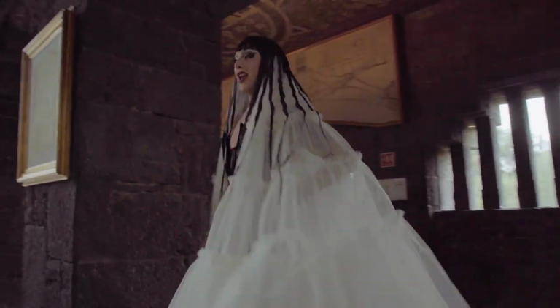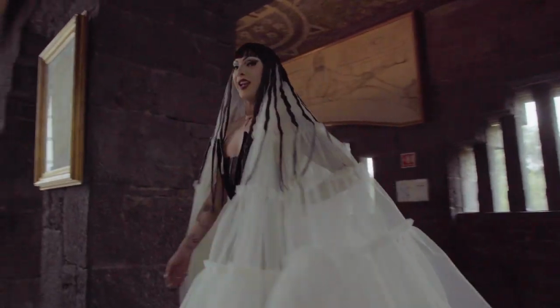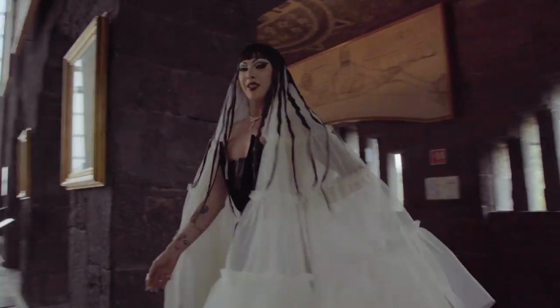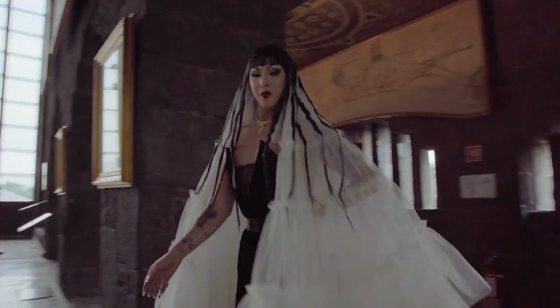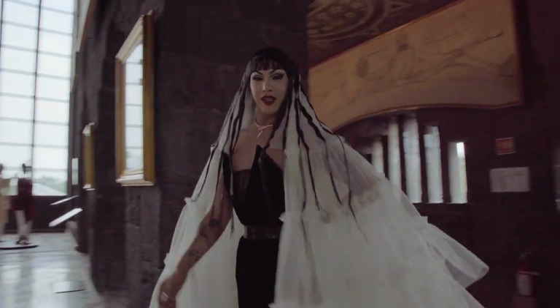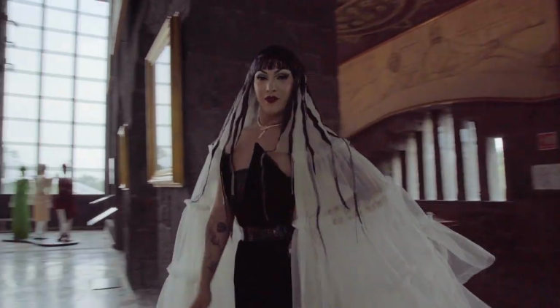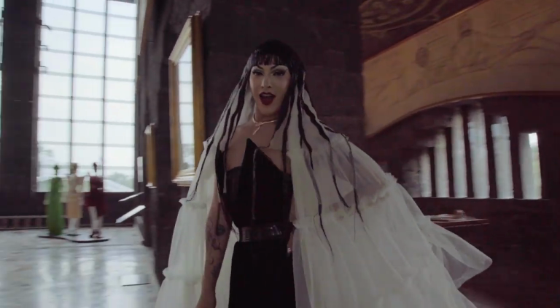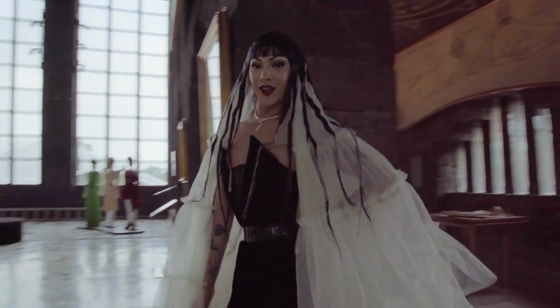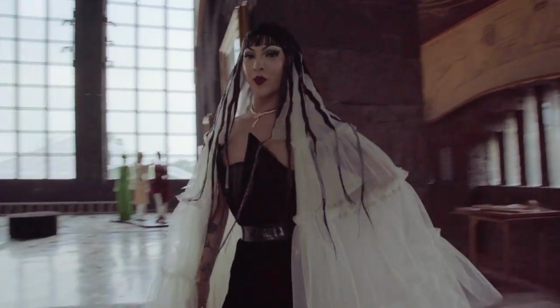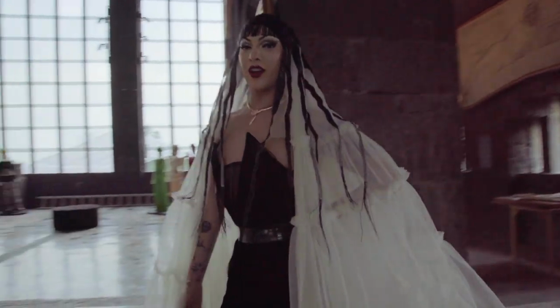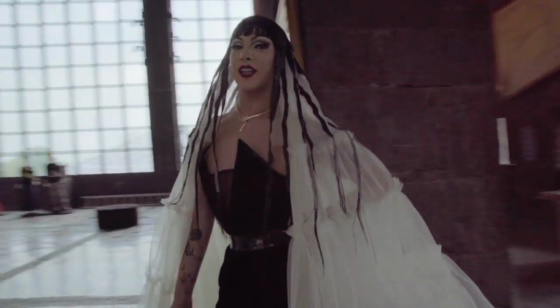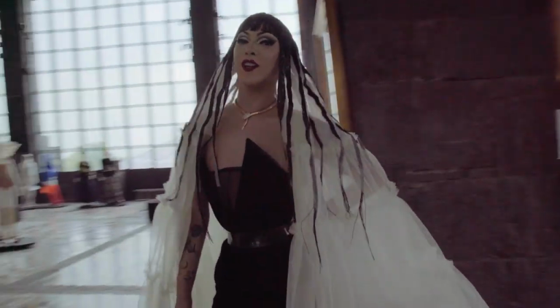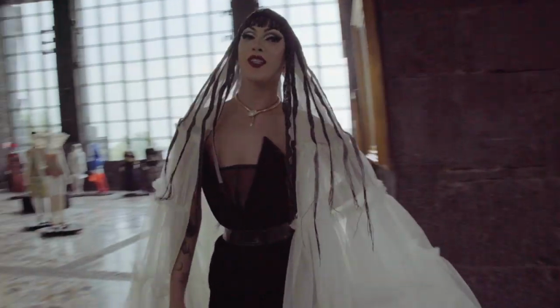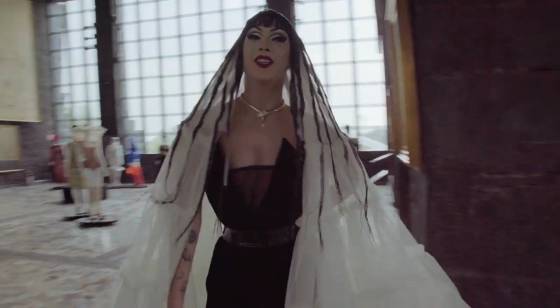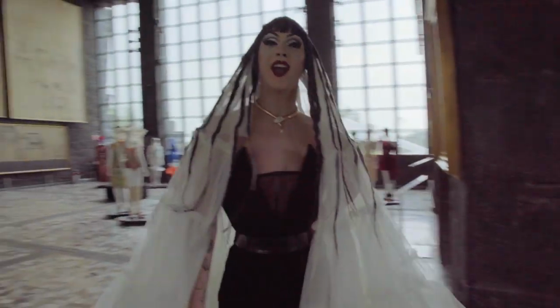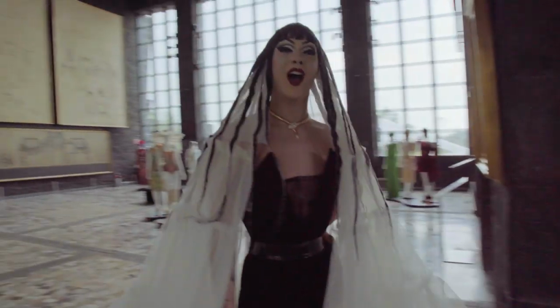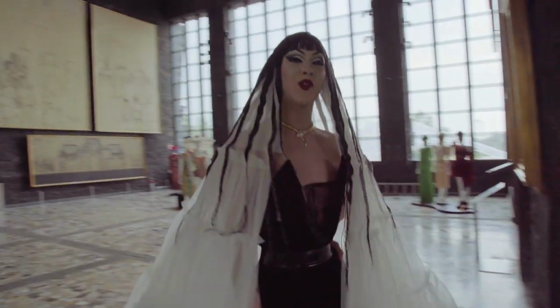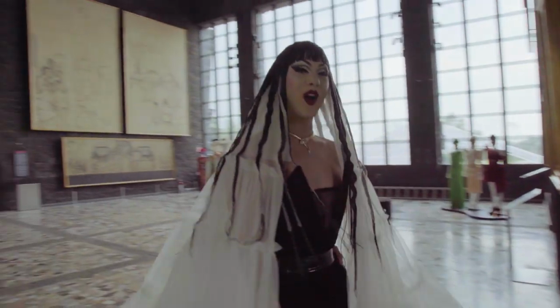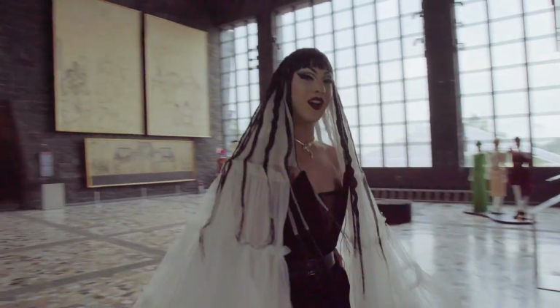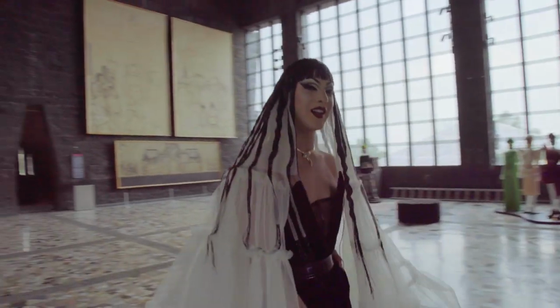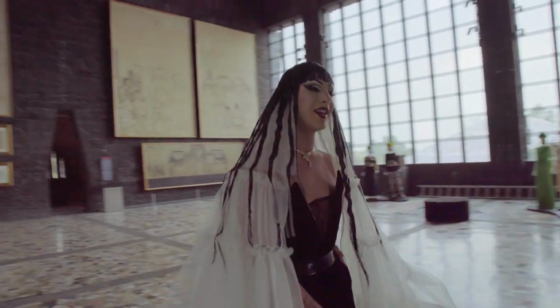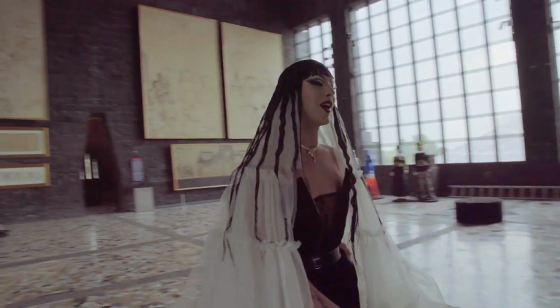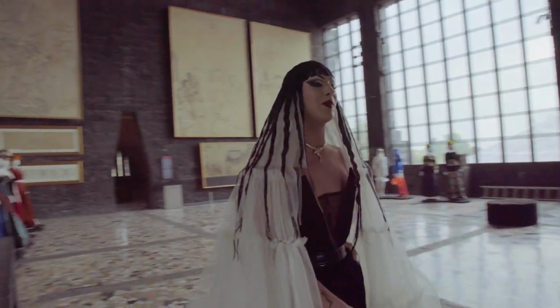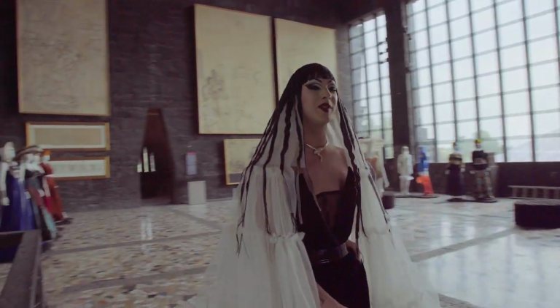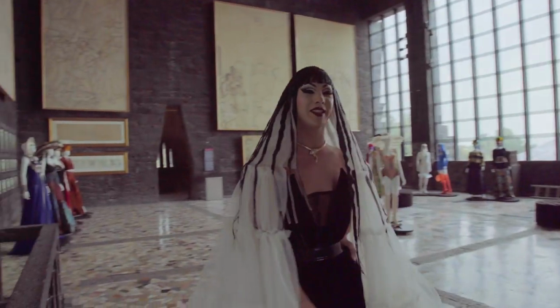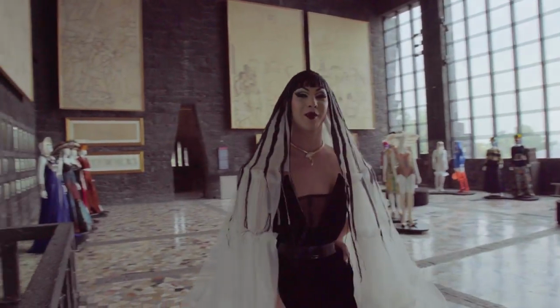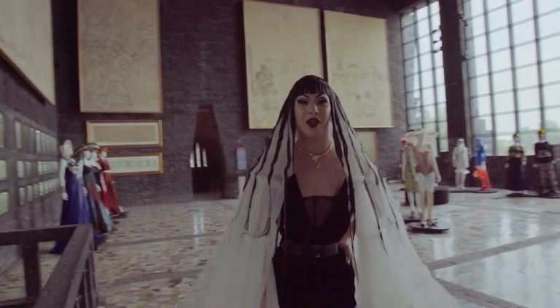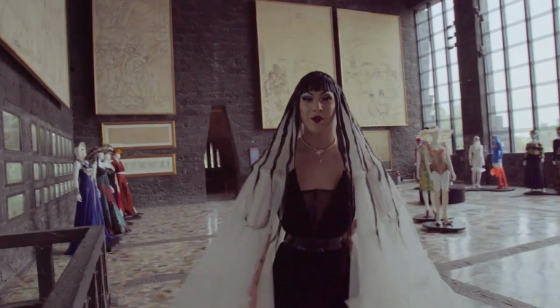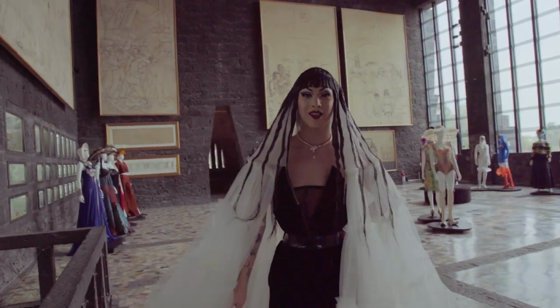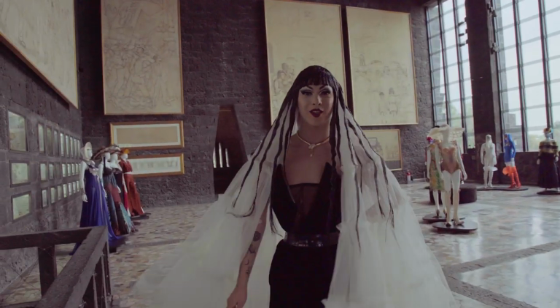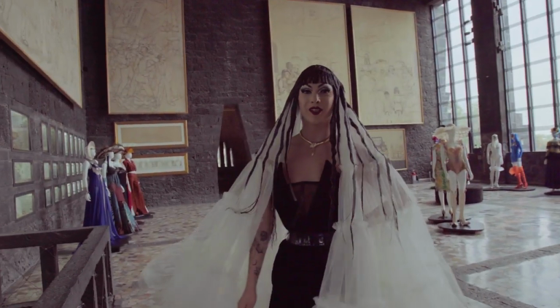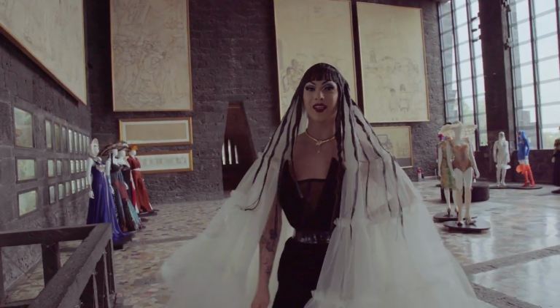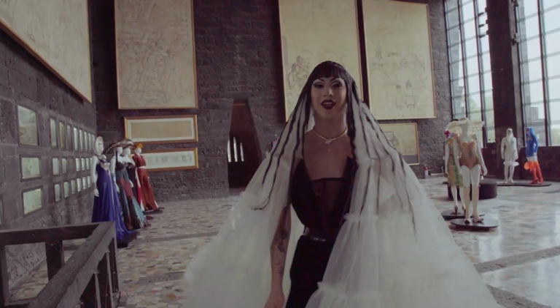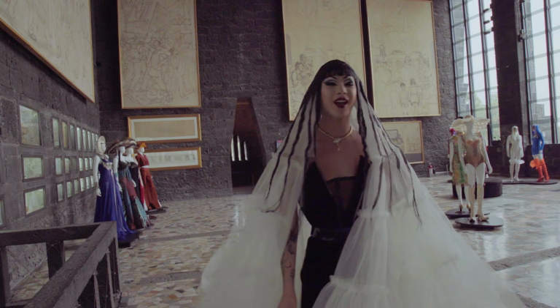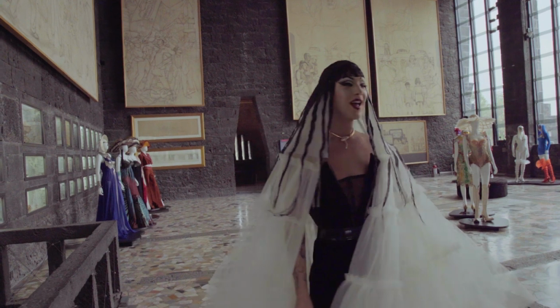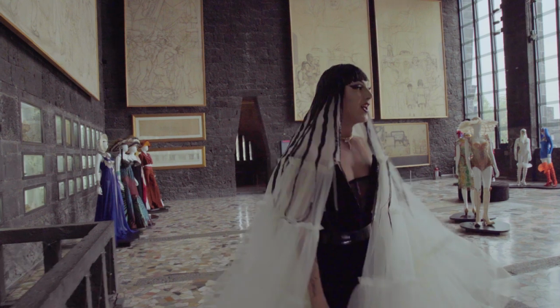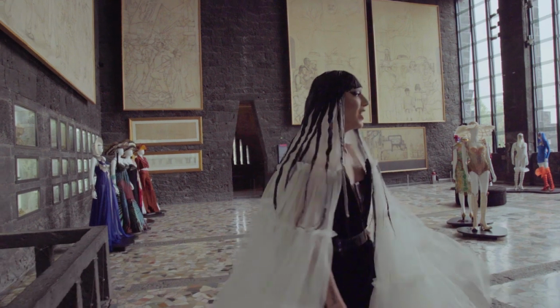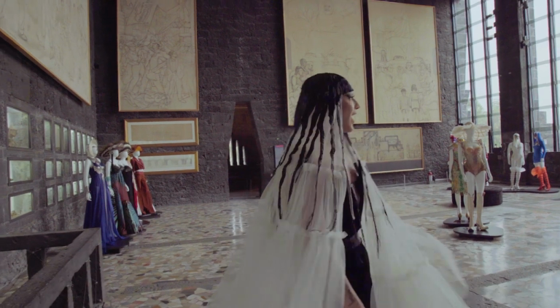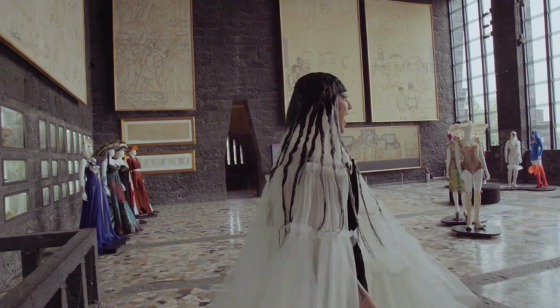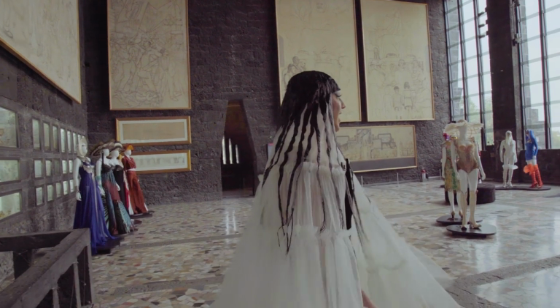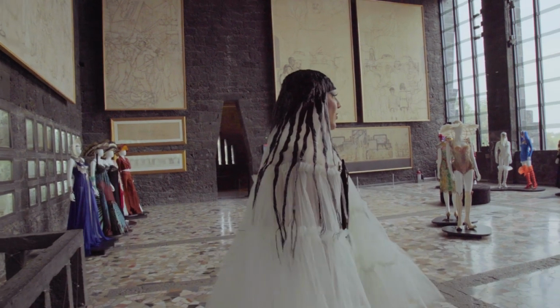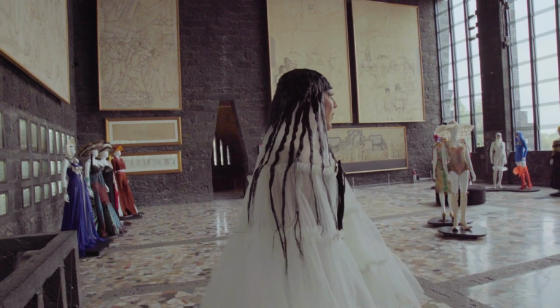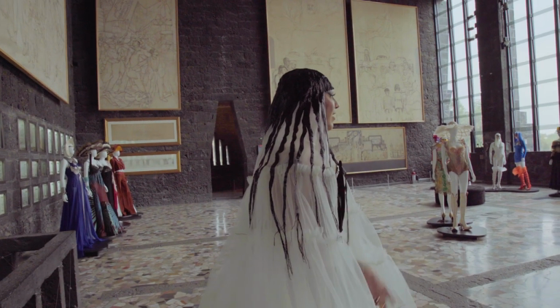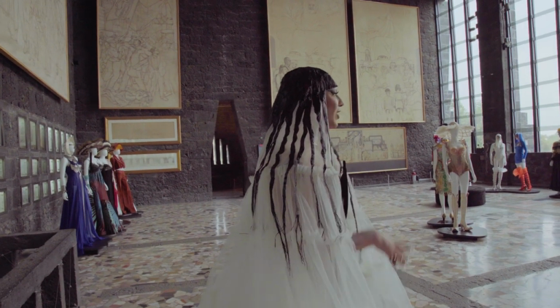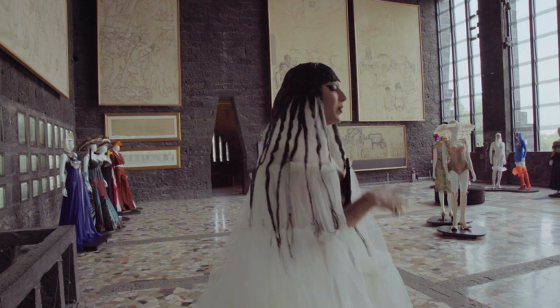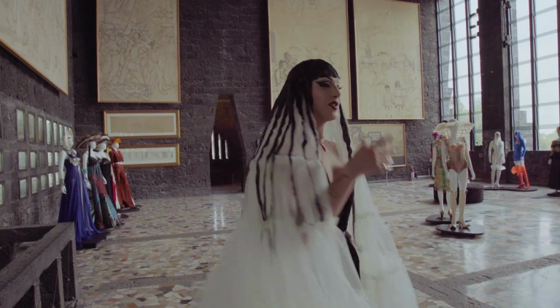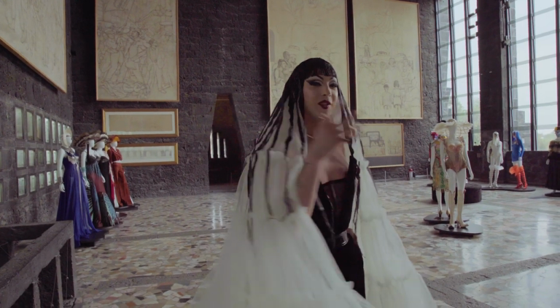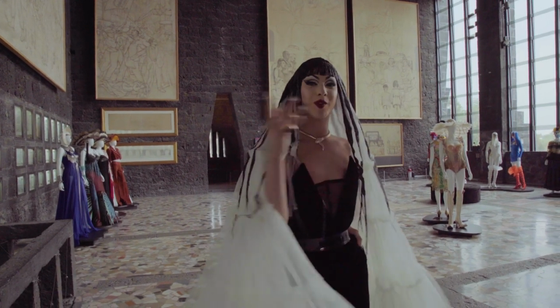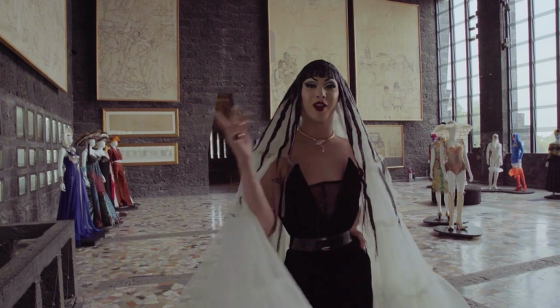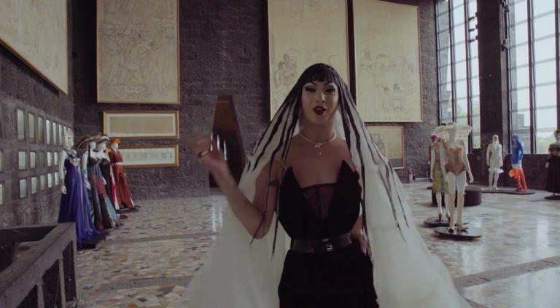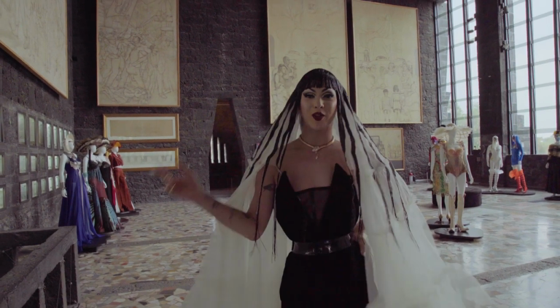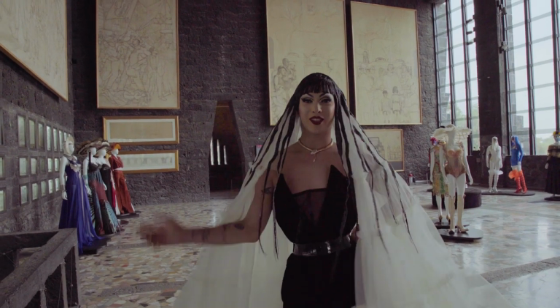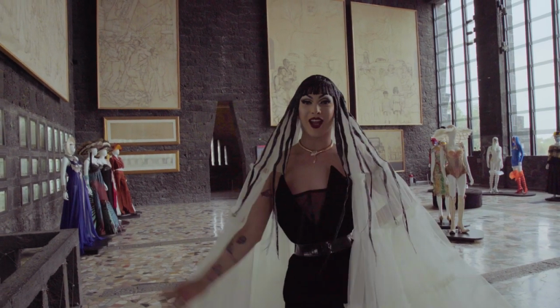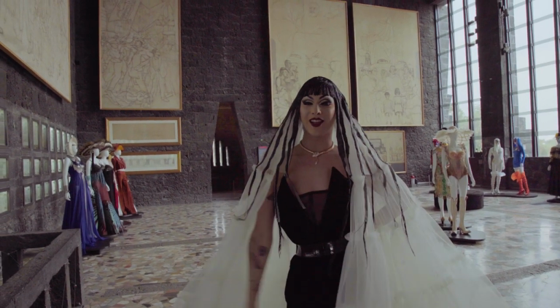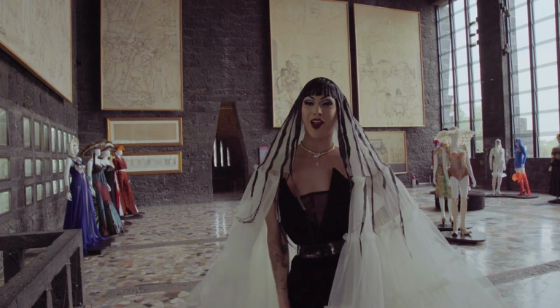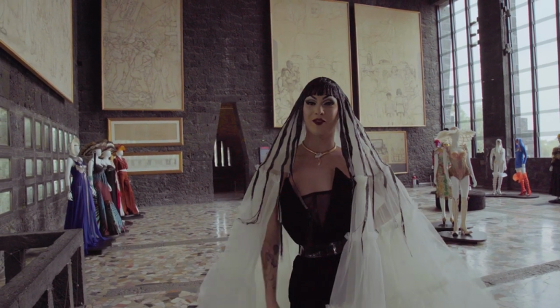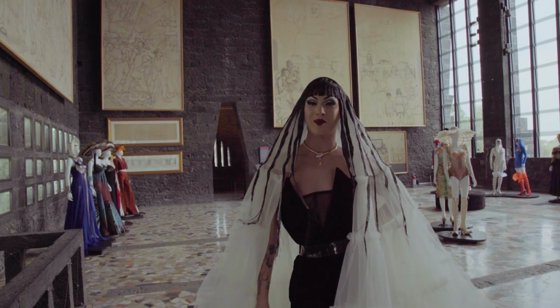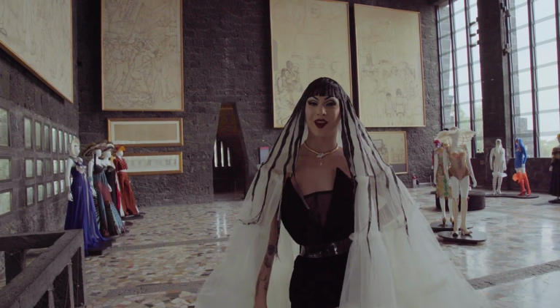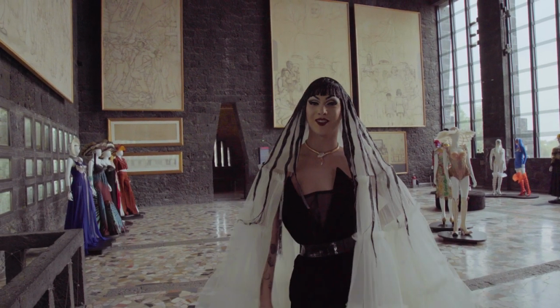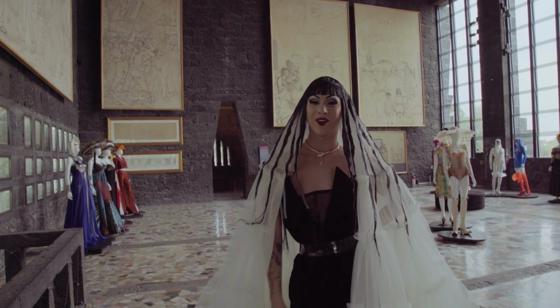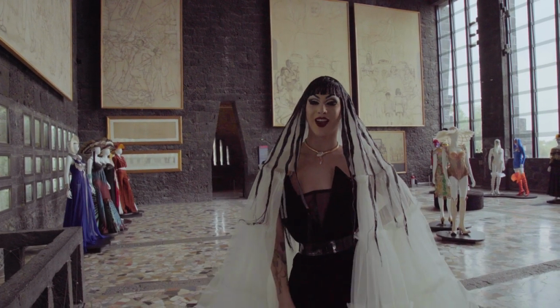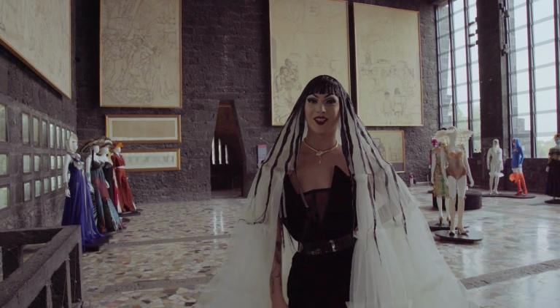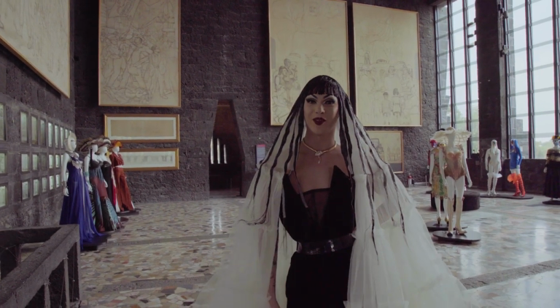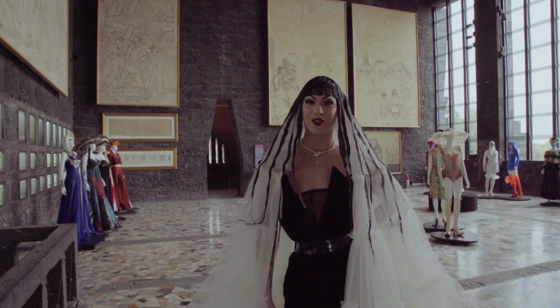It's me, Violet. We are here today at the Anahuacalí Museum in Mexico City, and welcome to the Gaultier Loves Mexico exhibition.